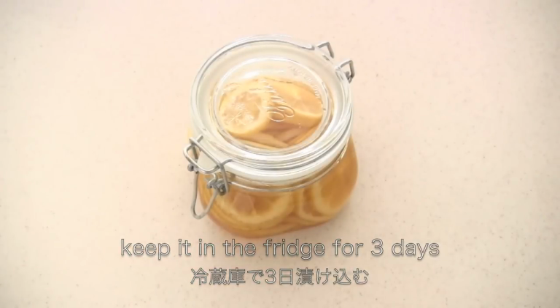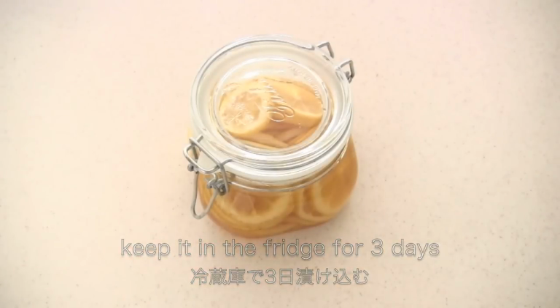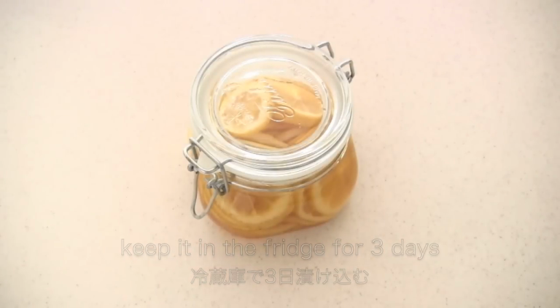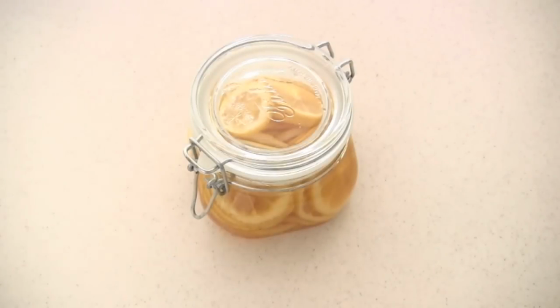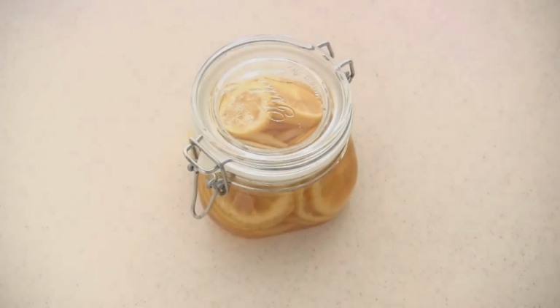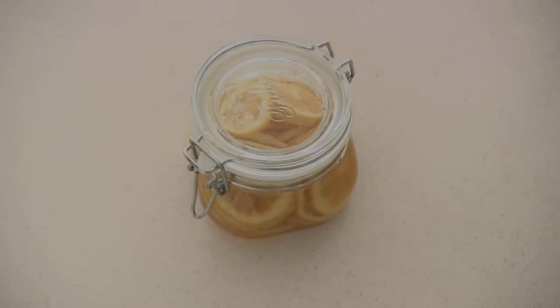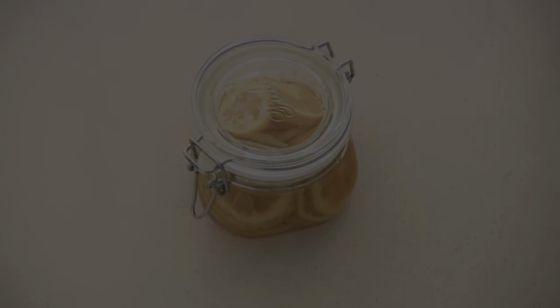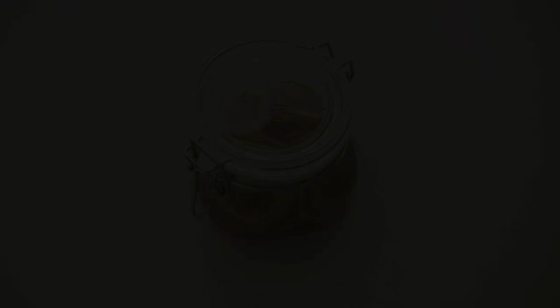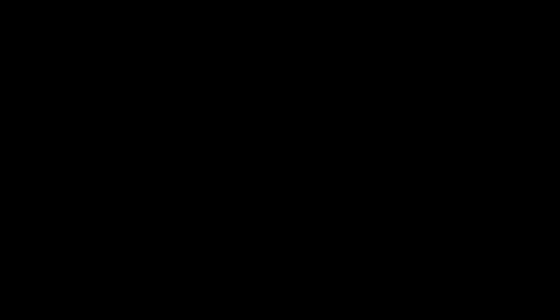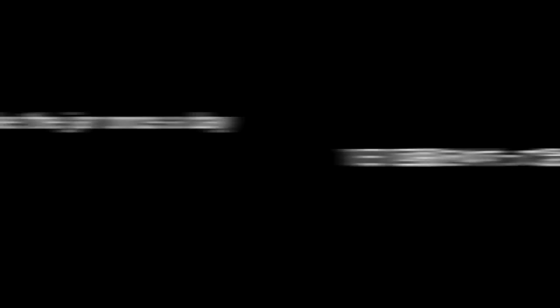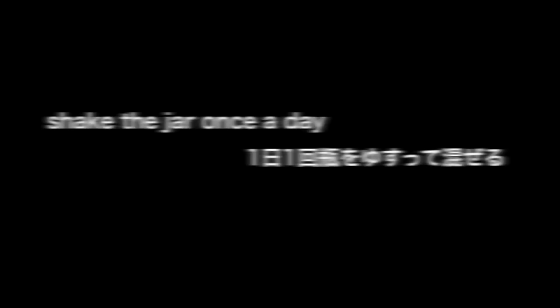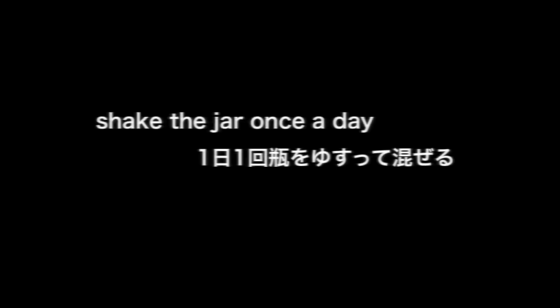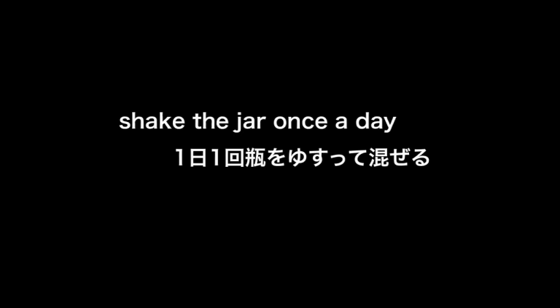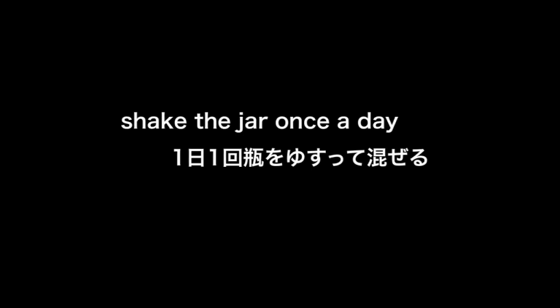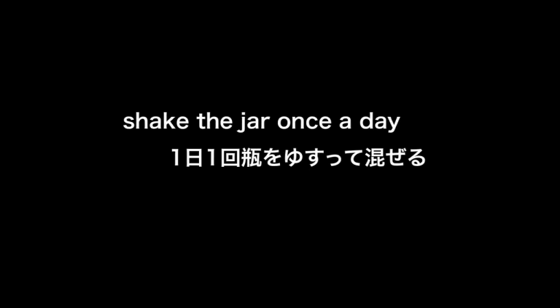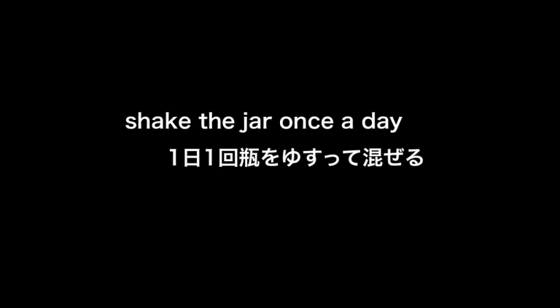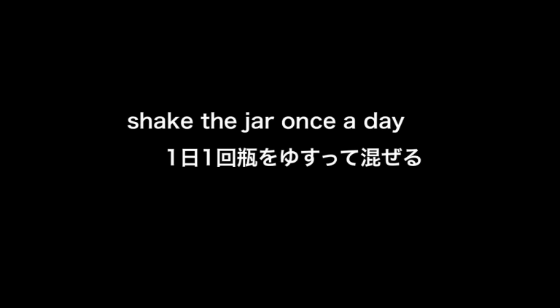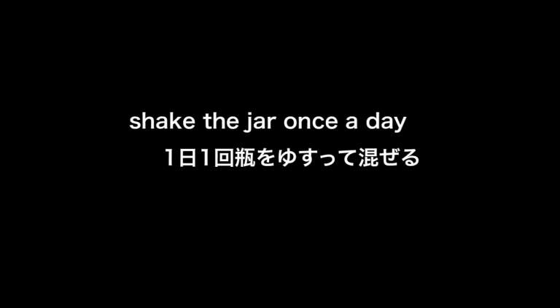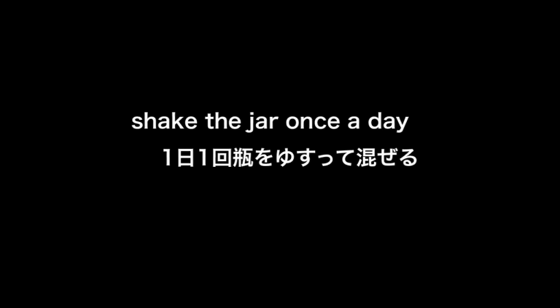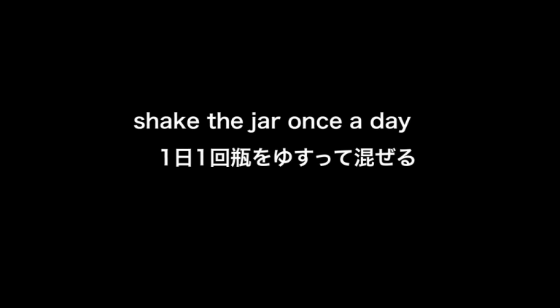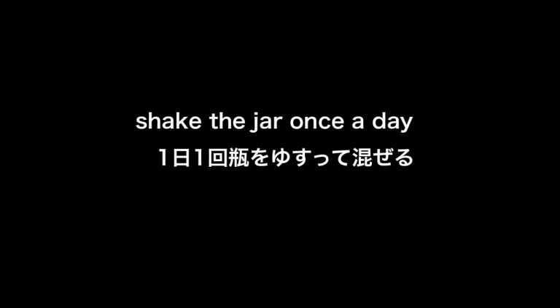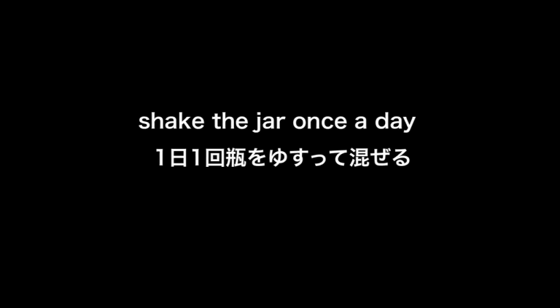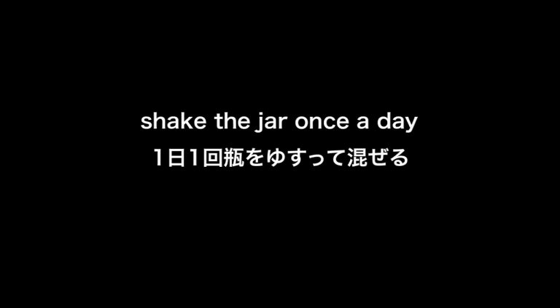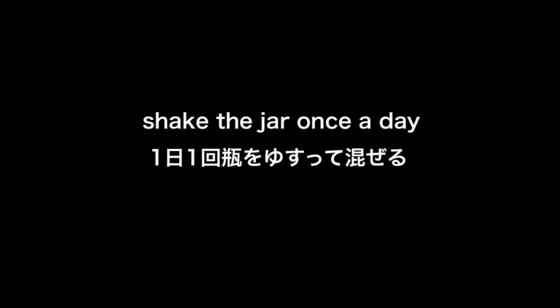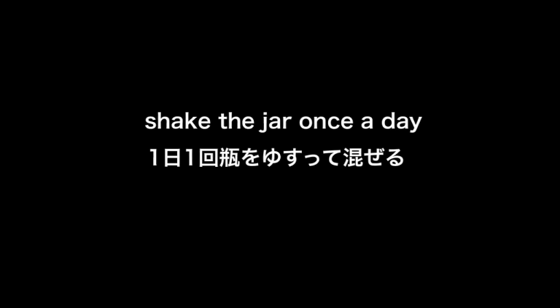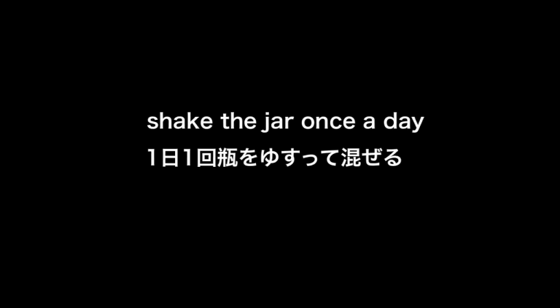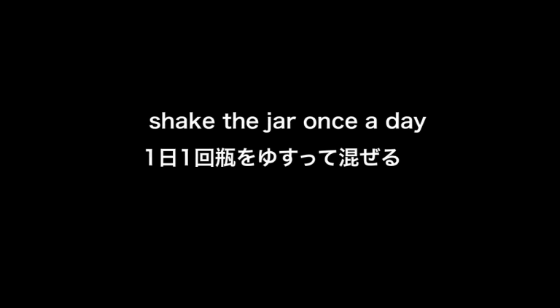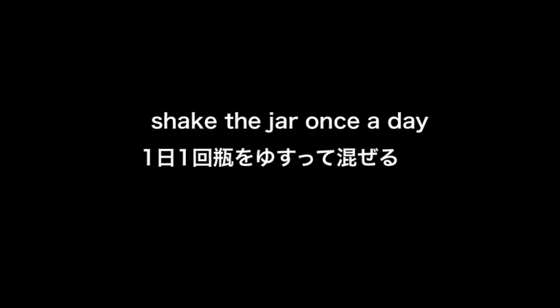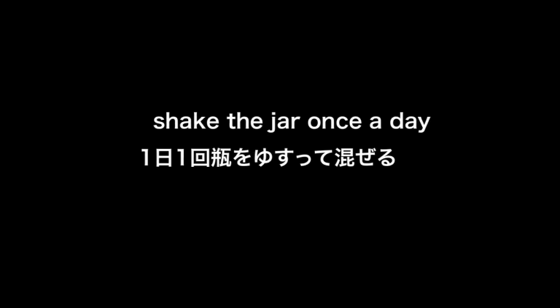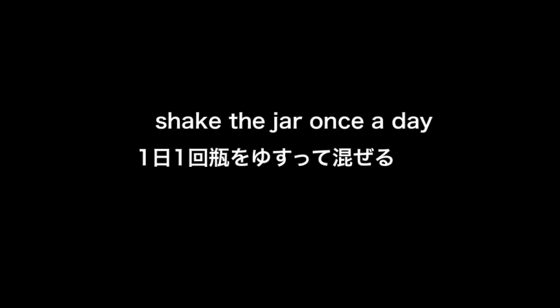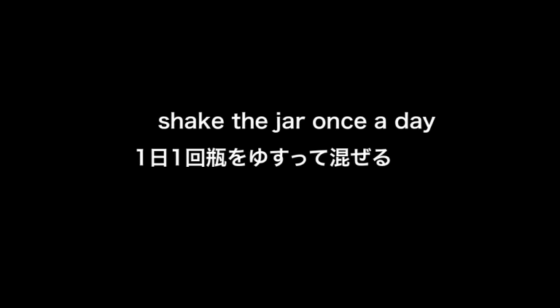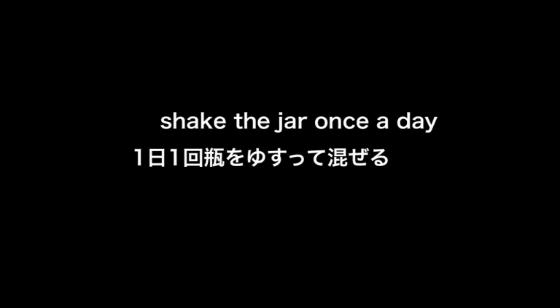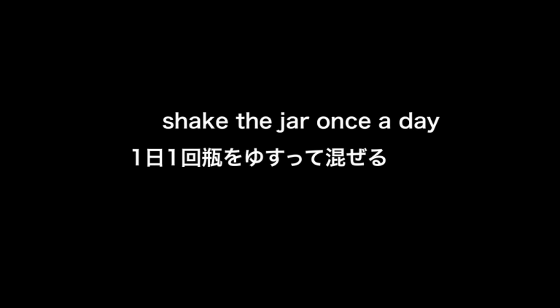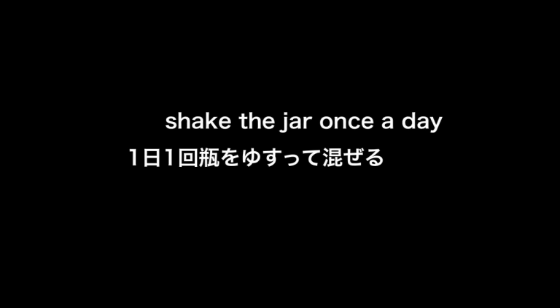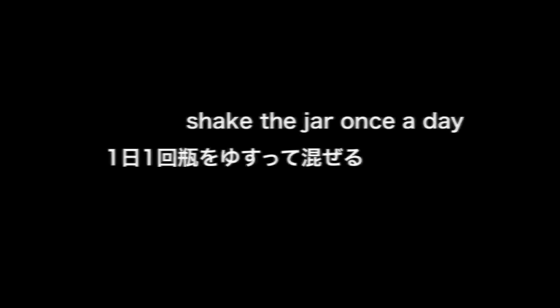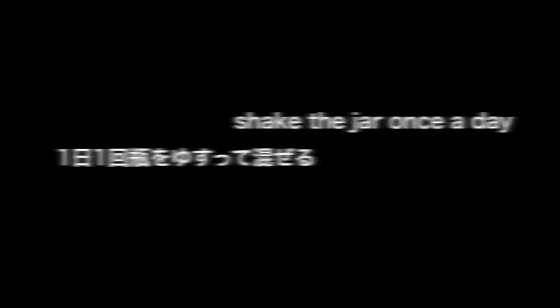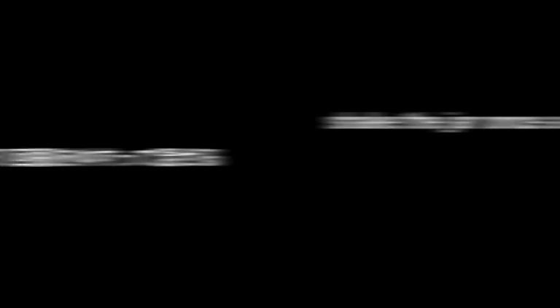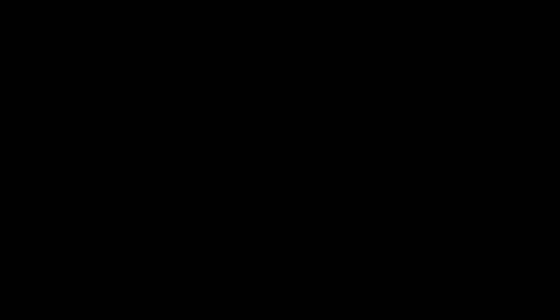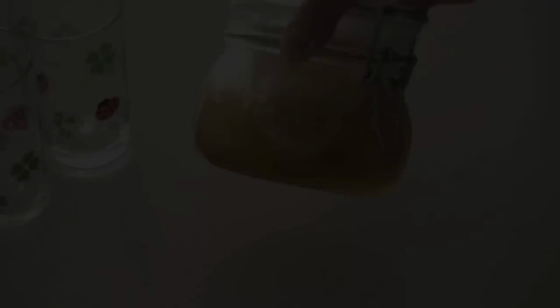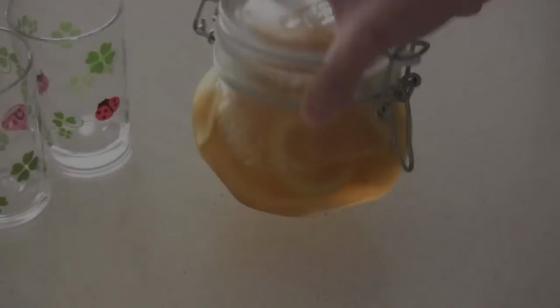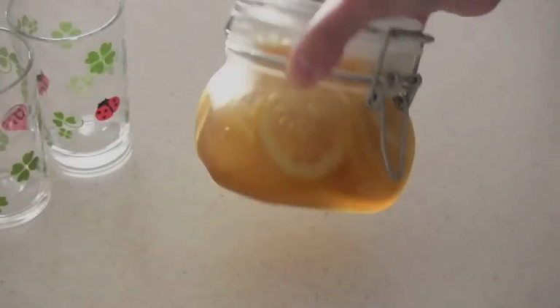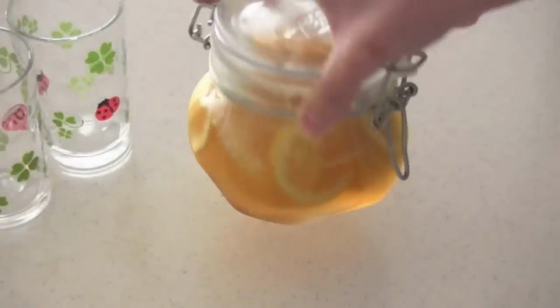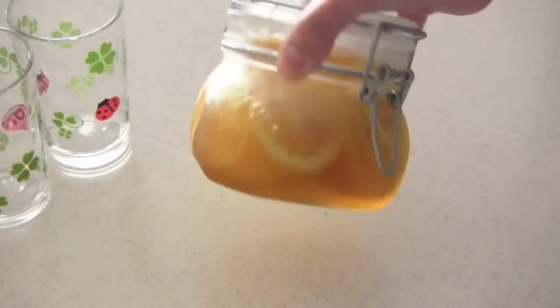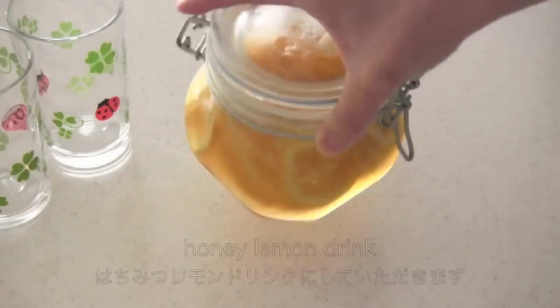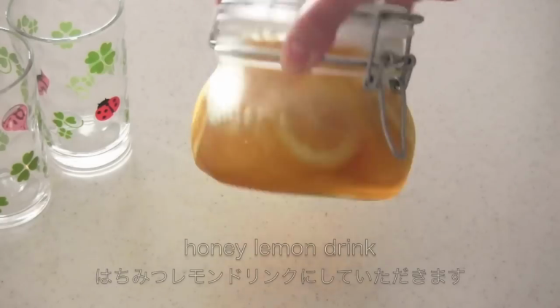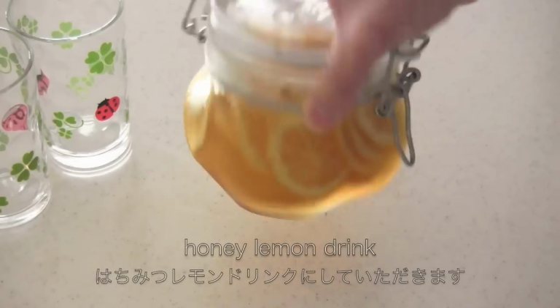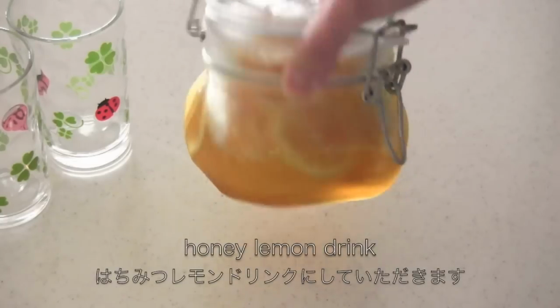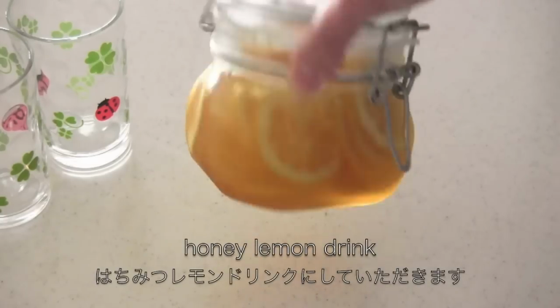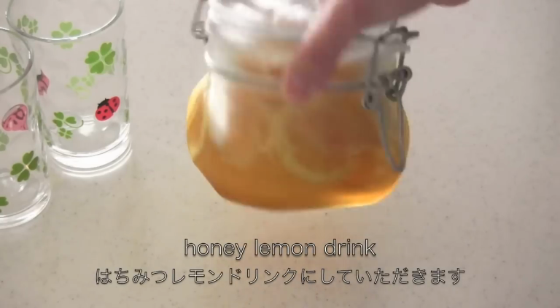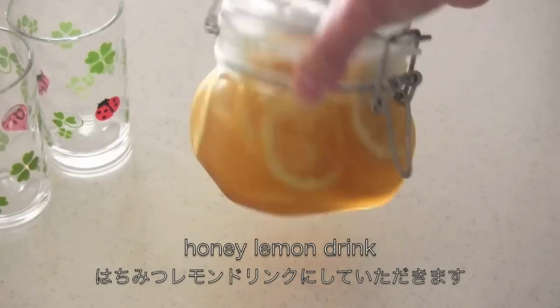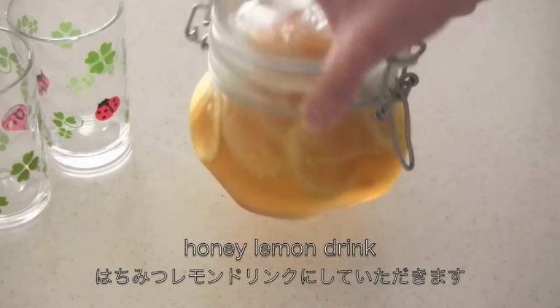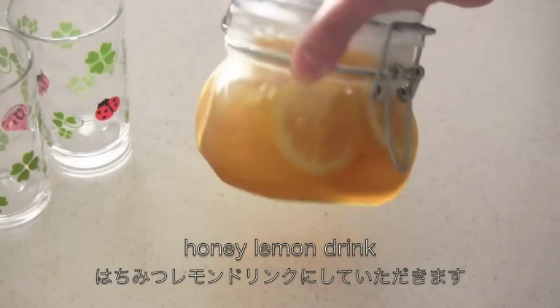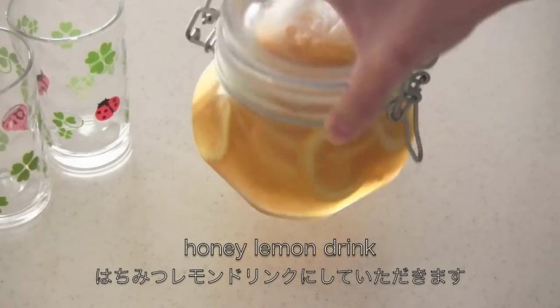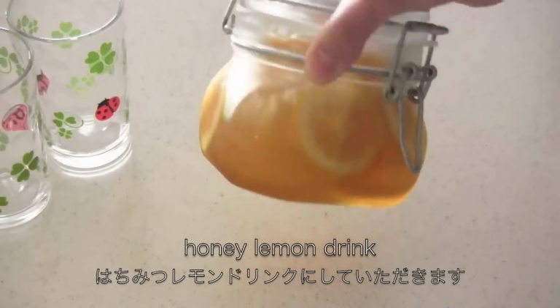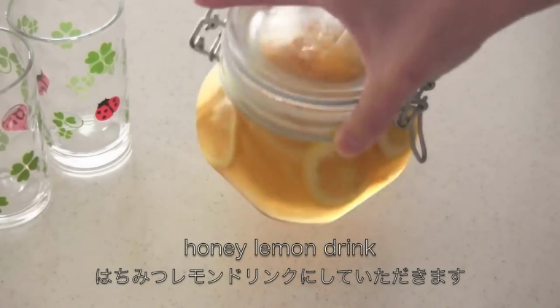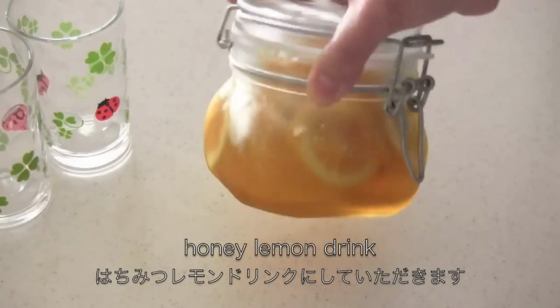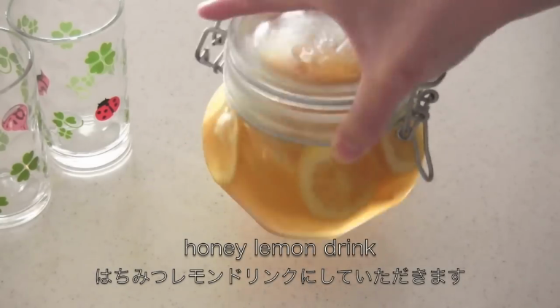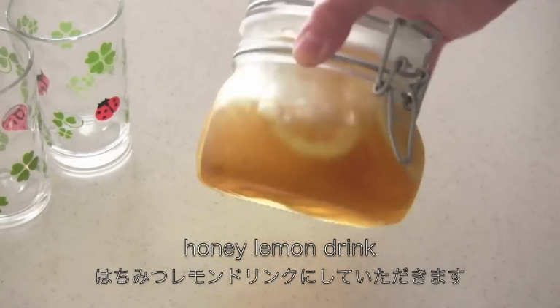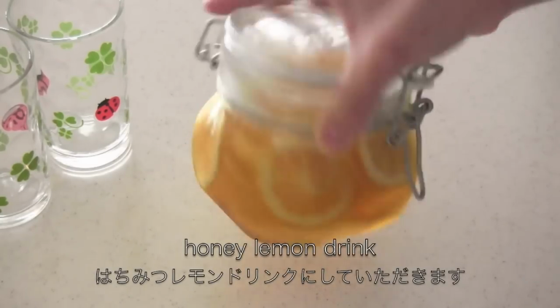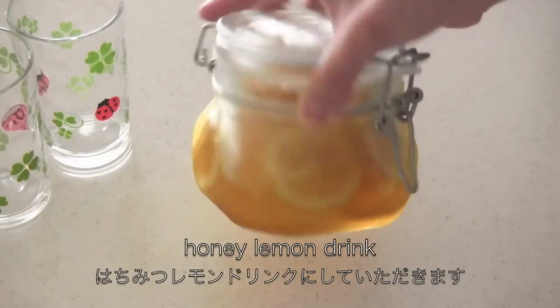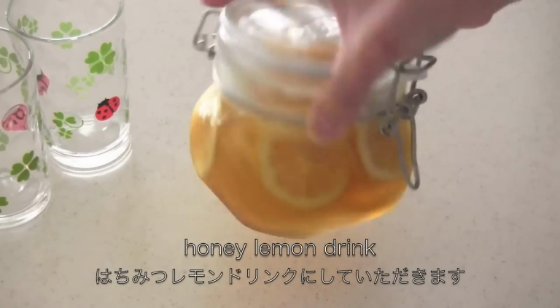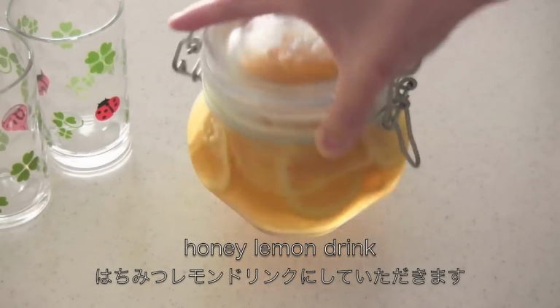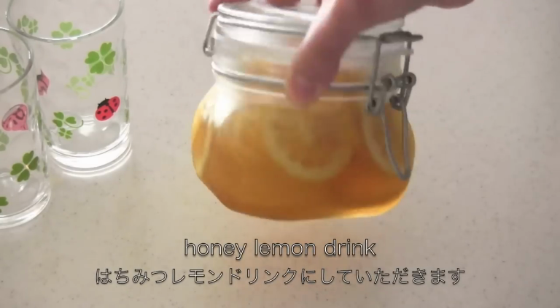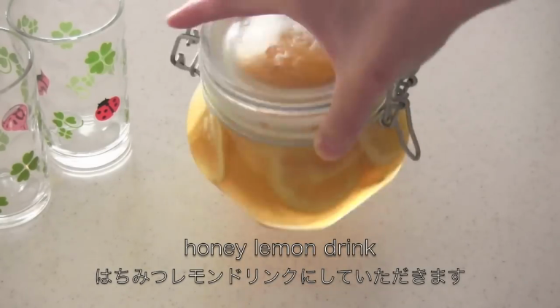Juice comes out, so shake the jar once a day. Now it's ready to make honey lemon drink.